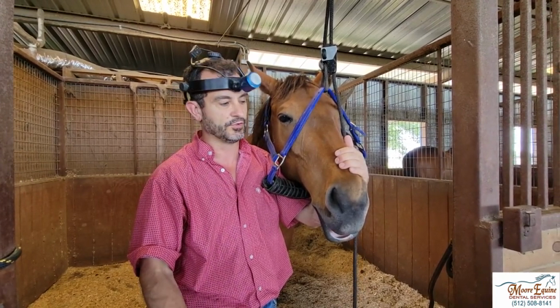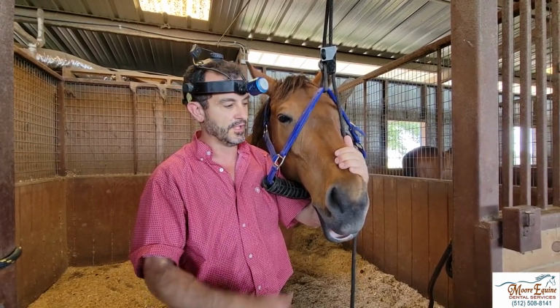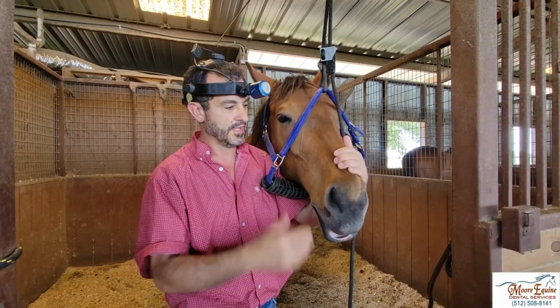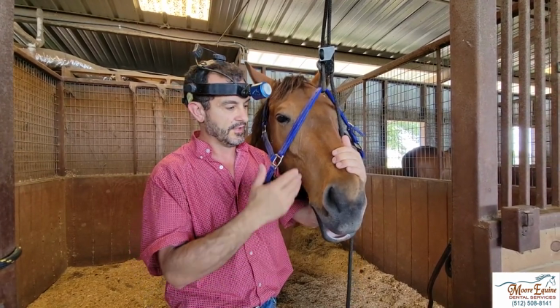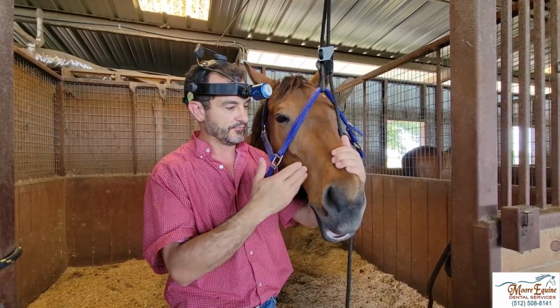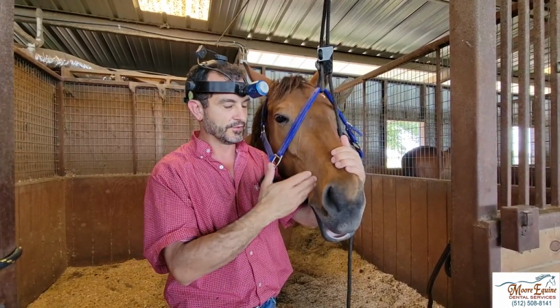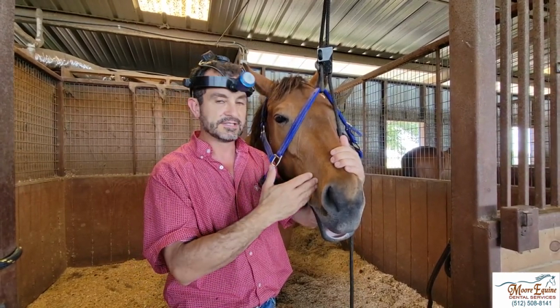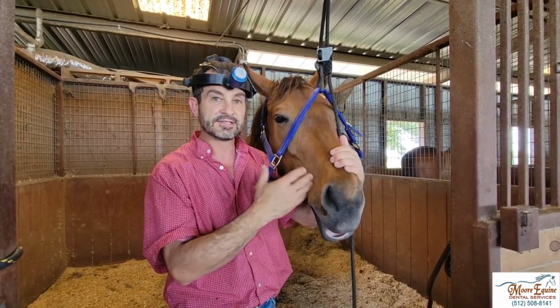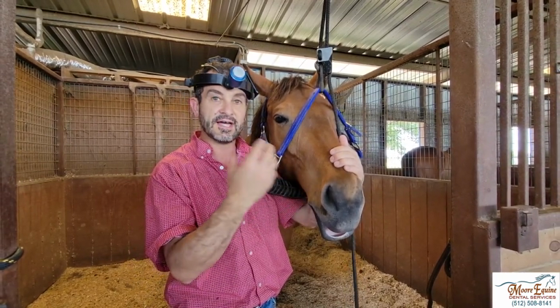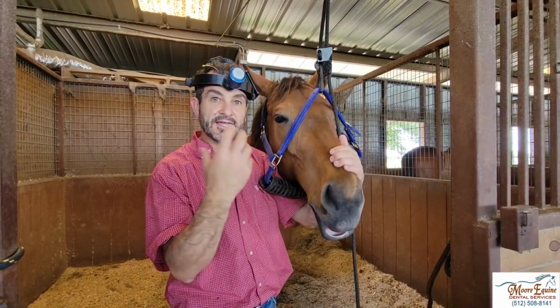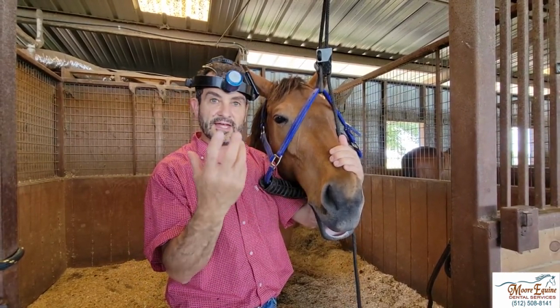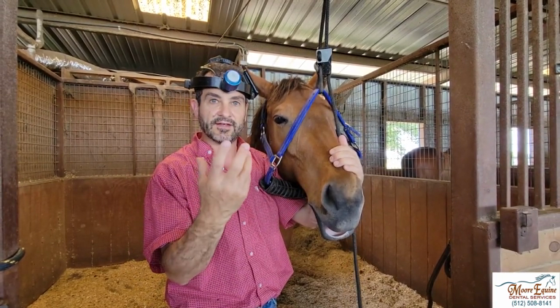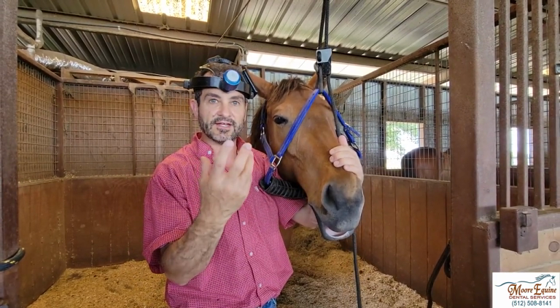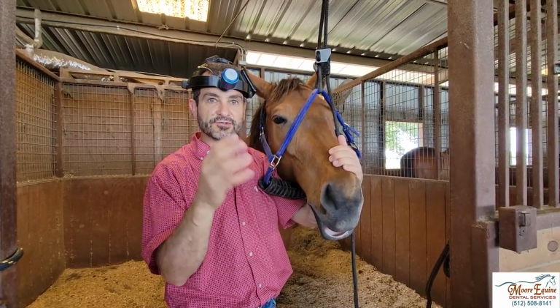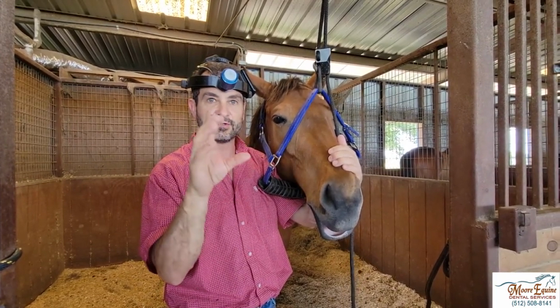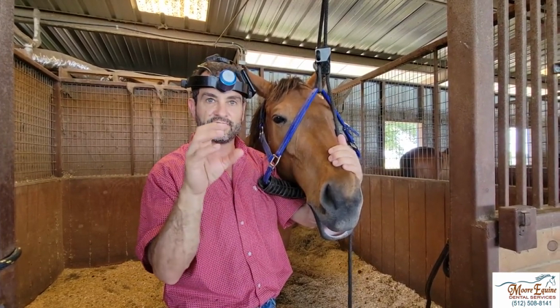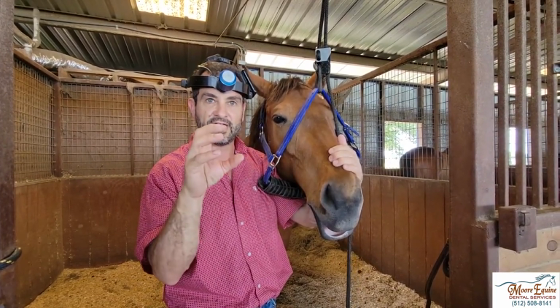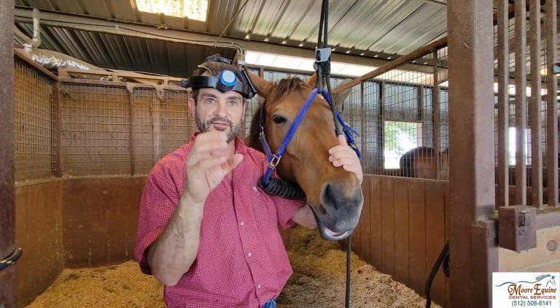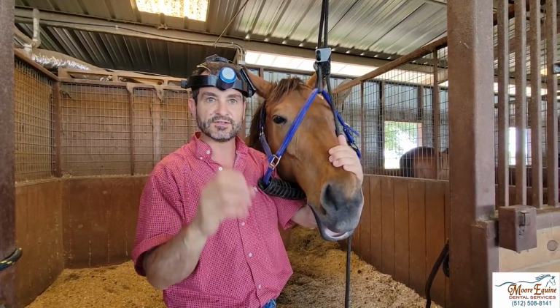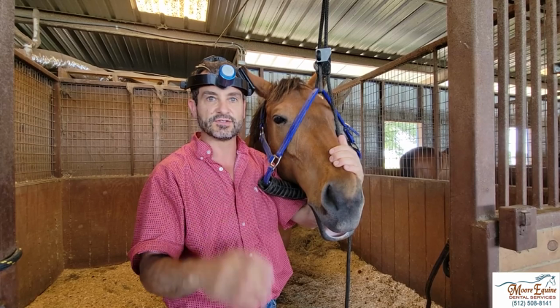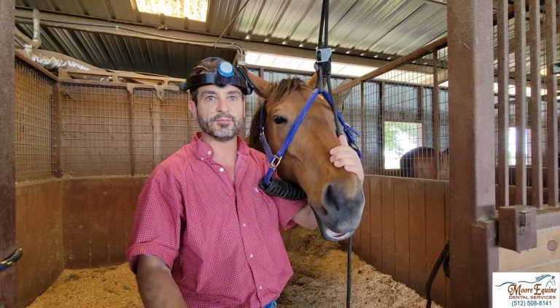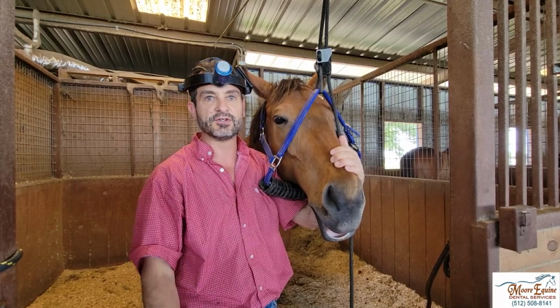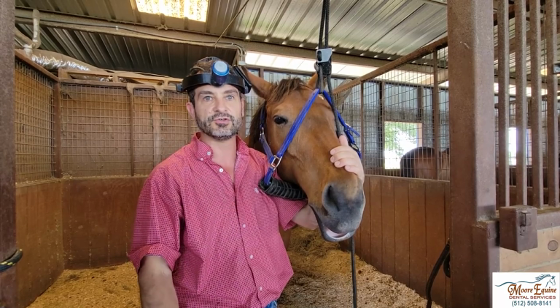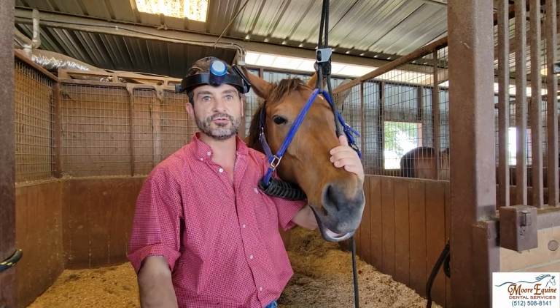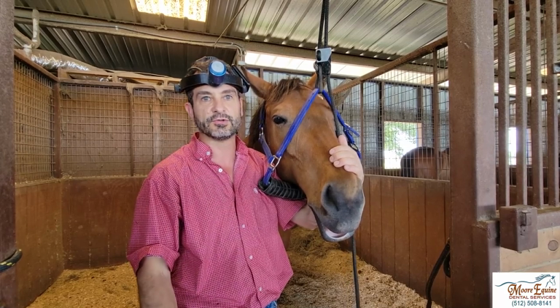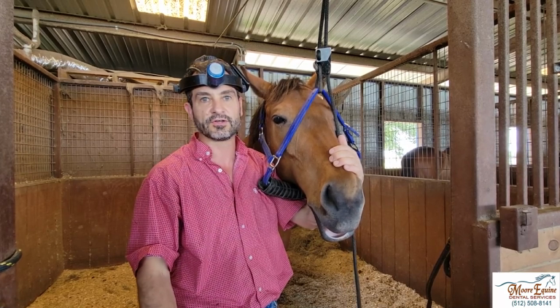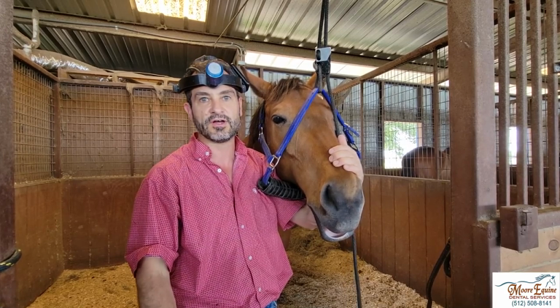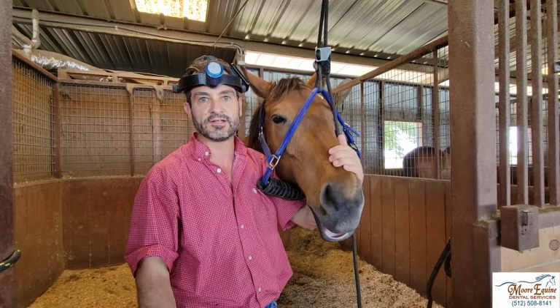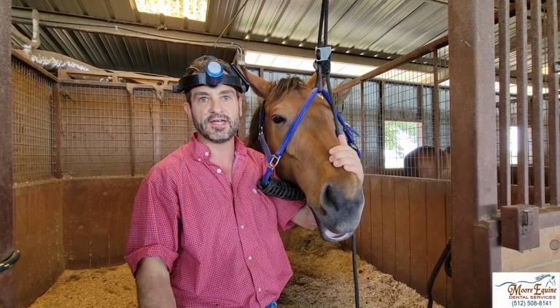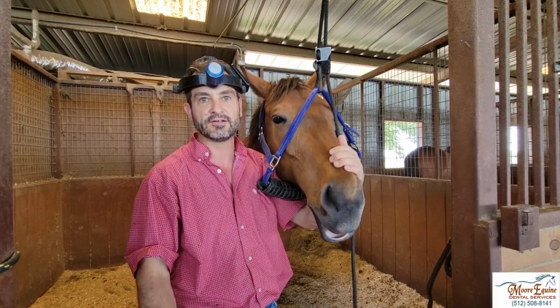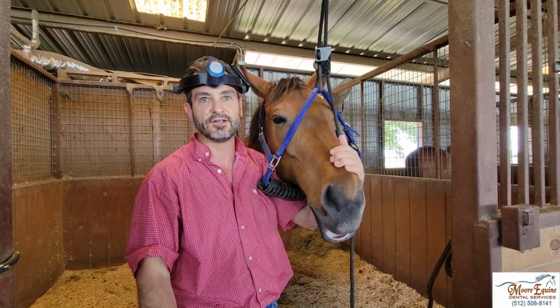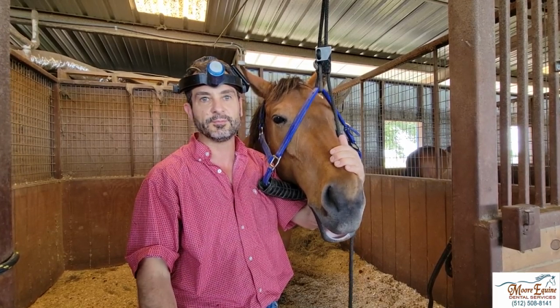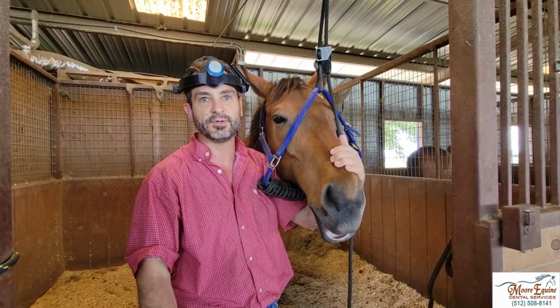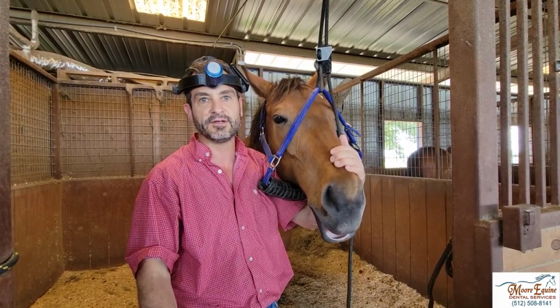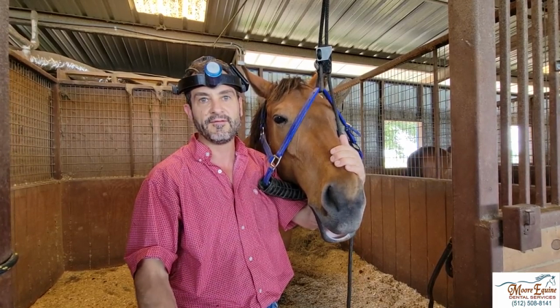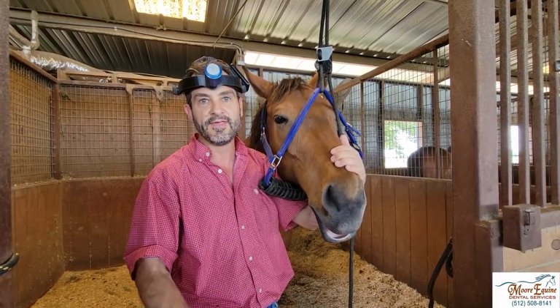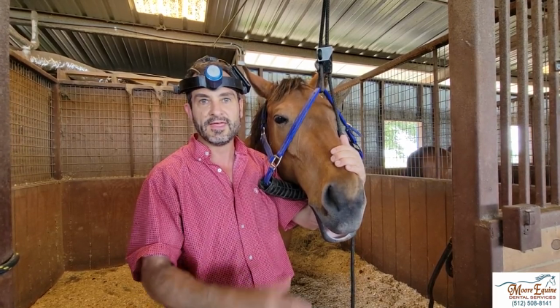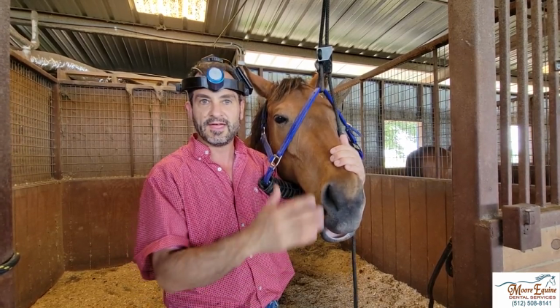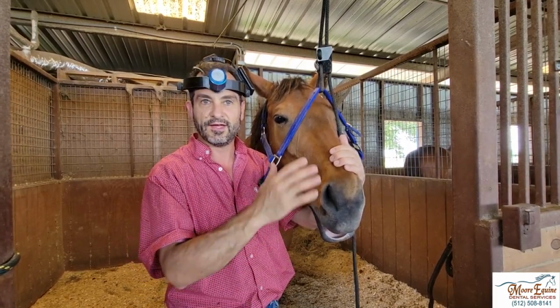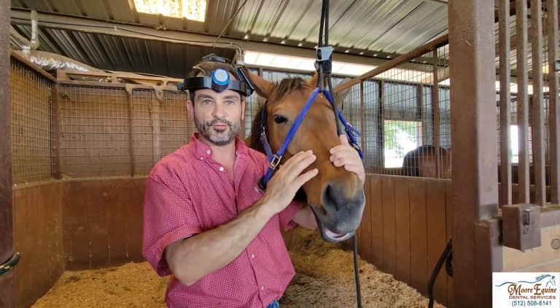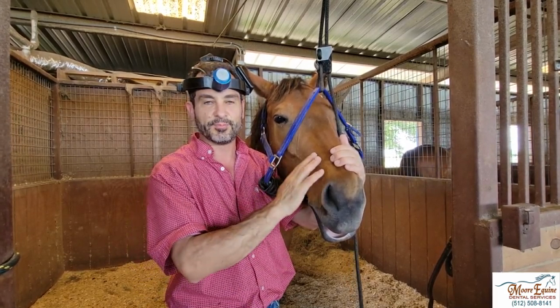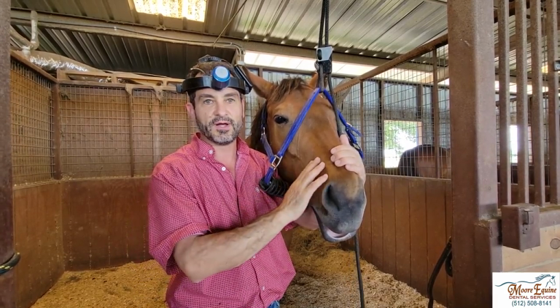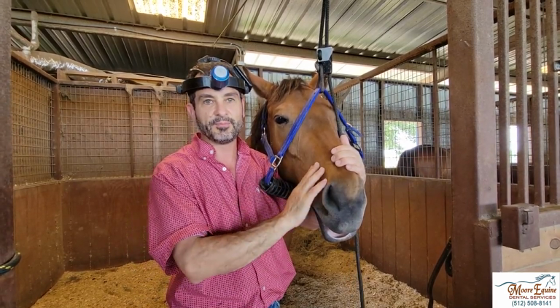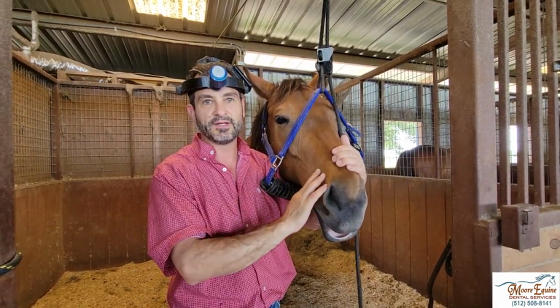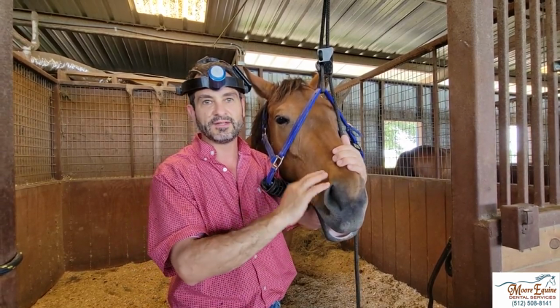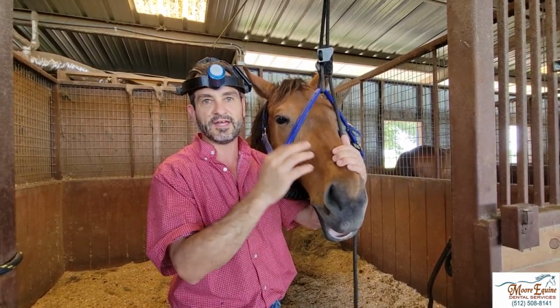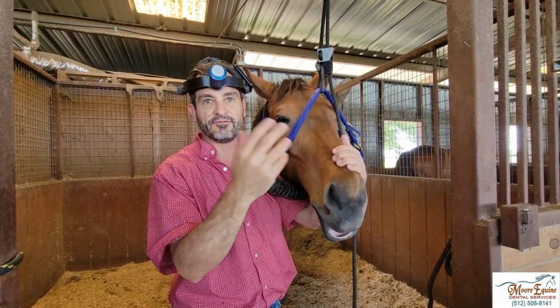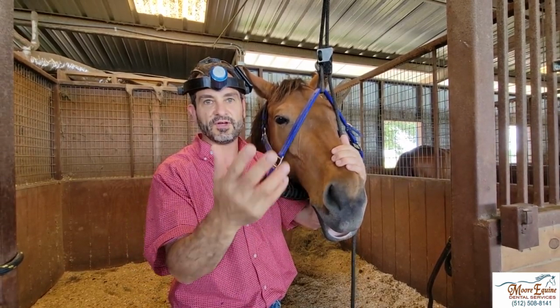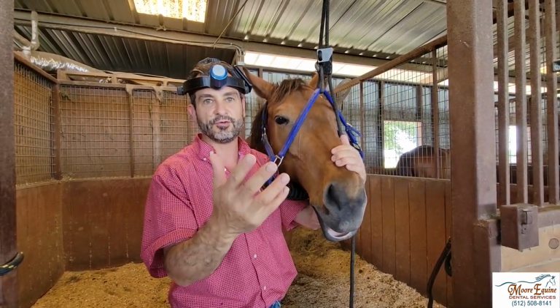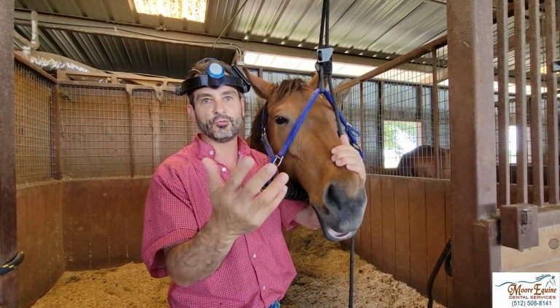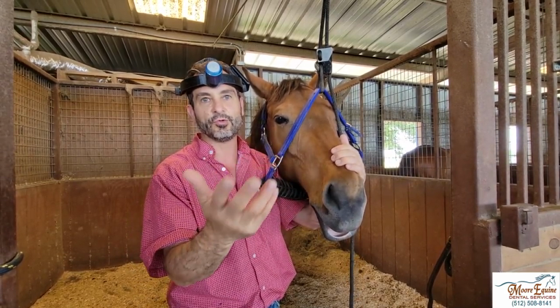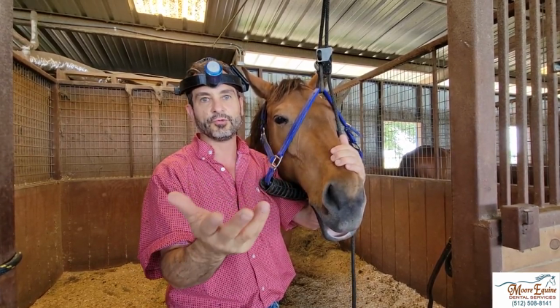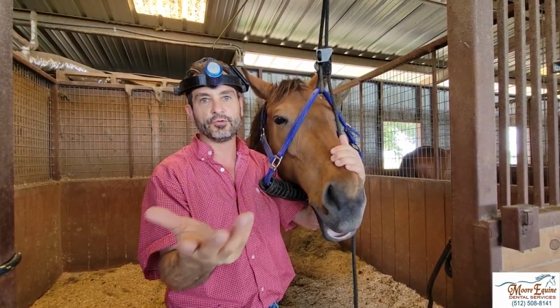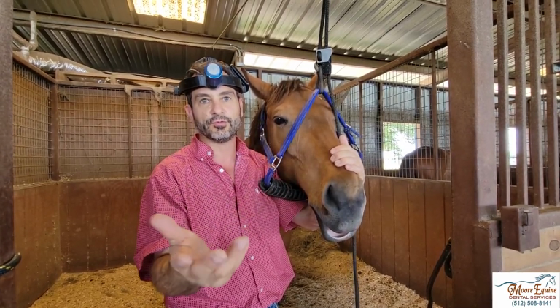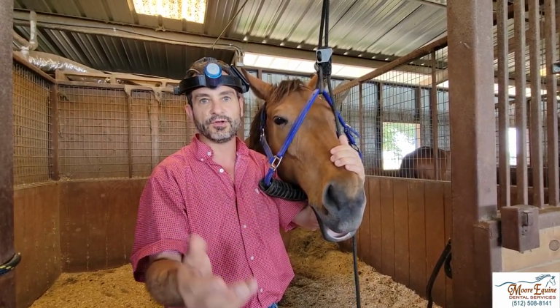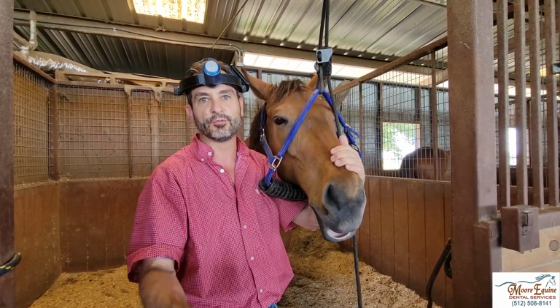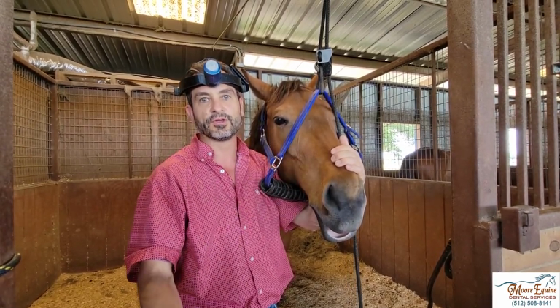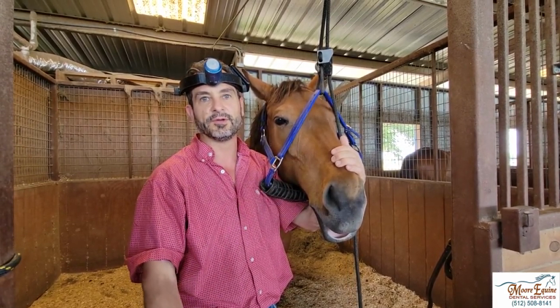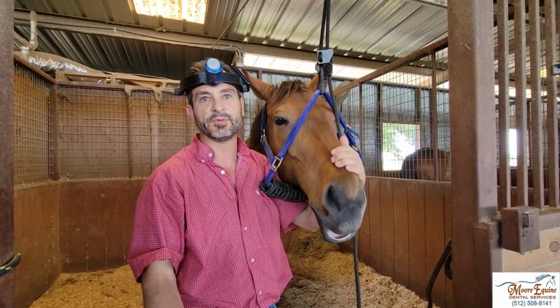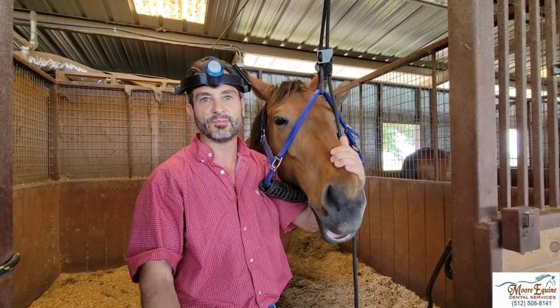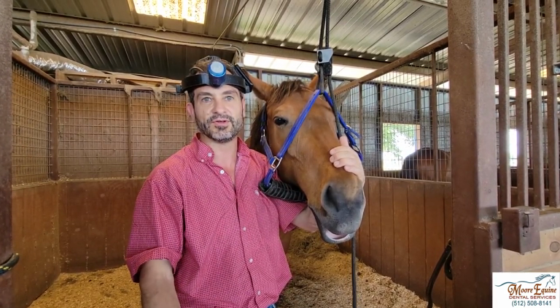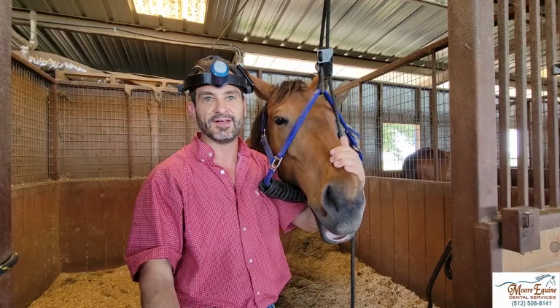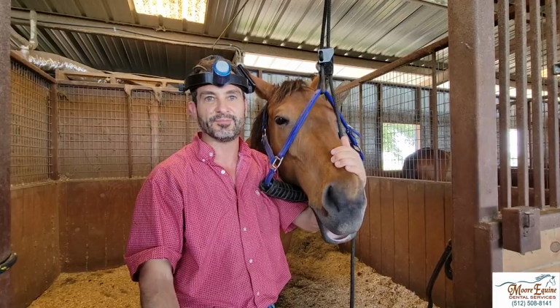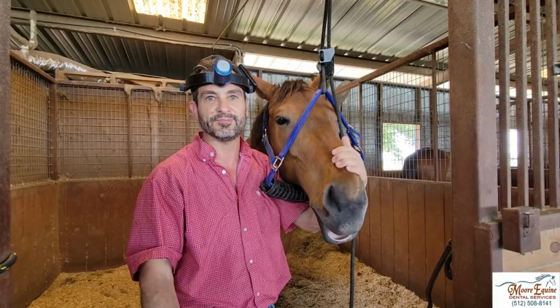For this horse, he had a history of having some issues with contact on the bit. We palpated that, found a wolf tooth, and we know we're going to be able to help him.